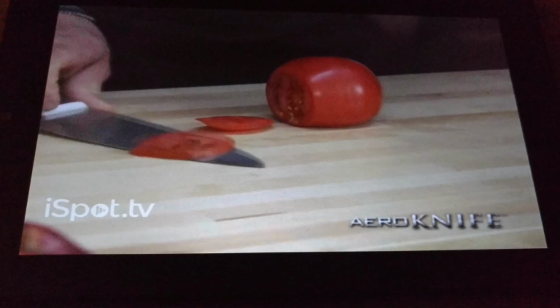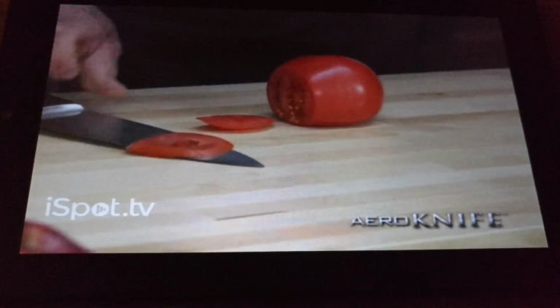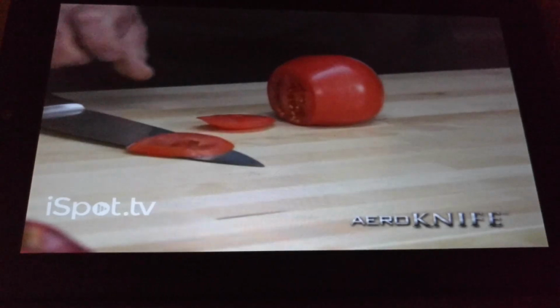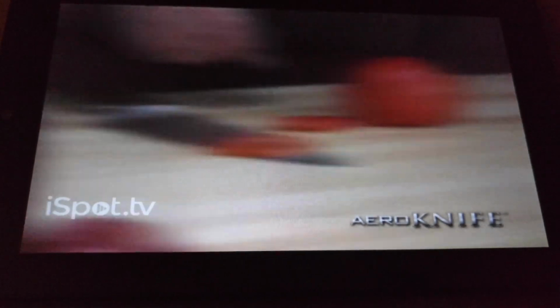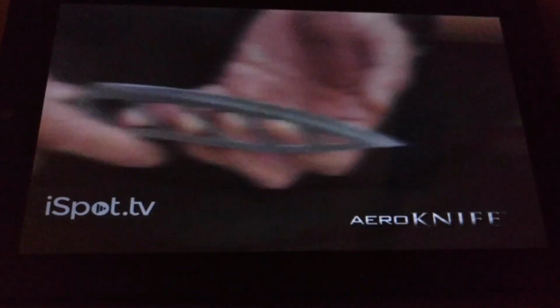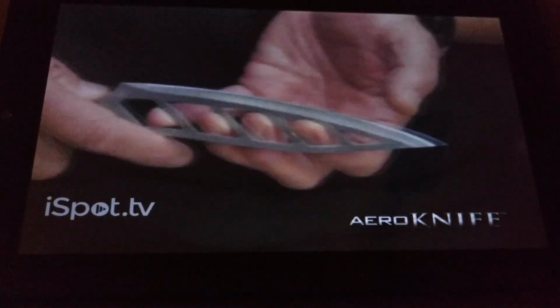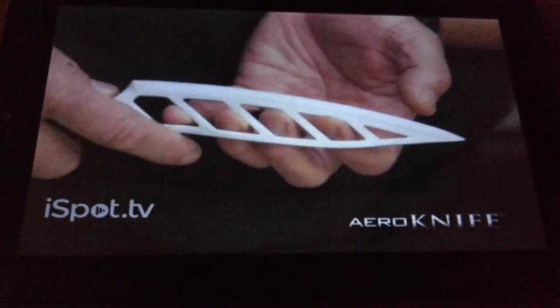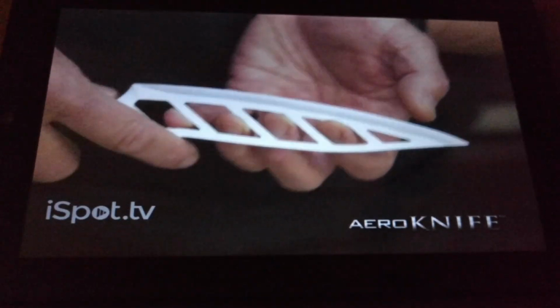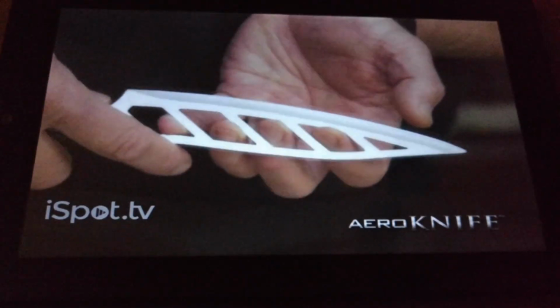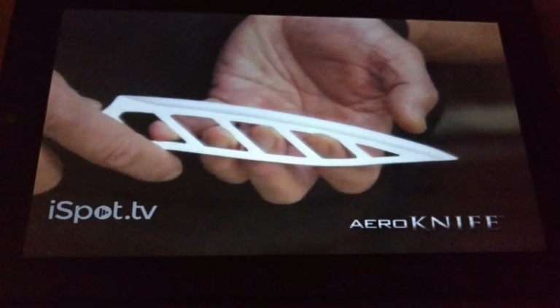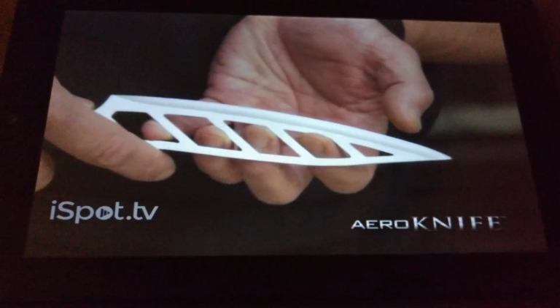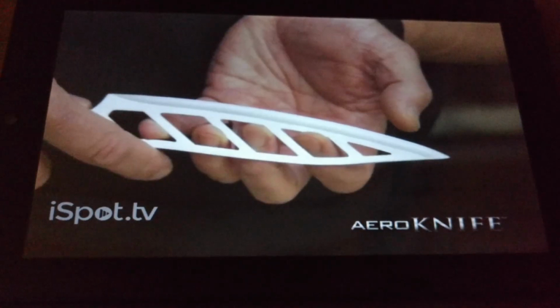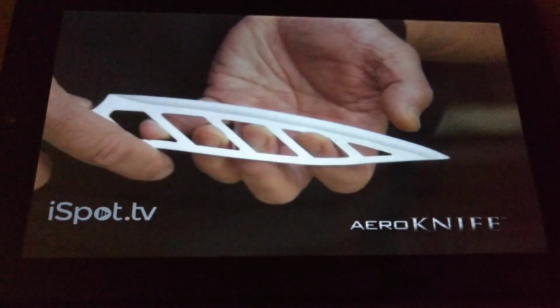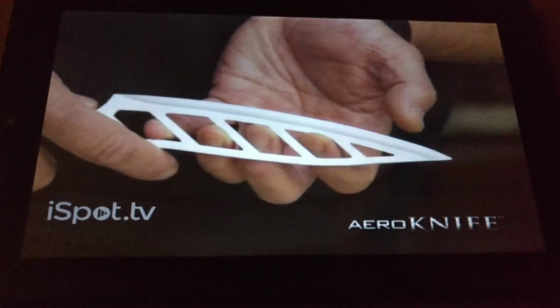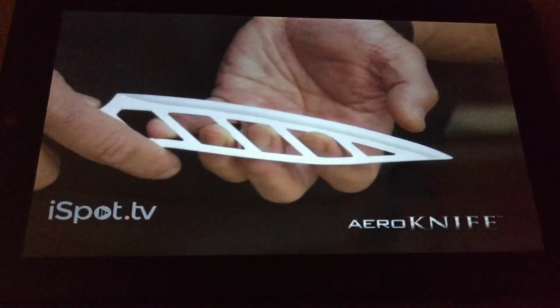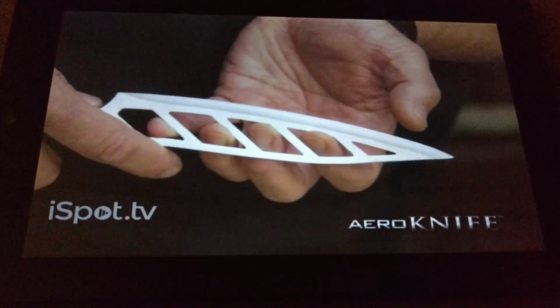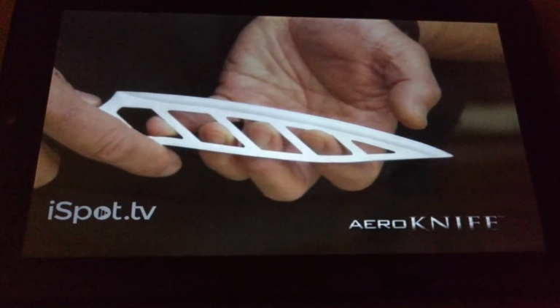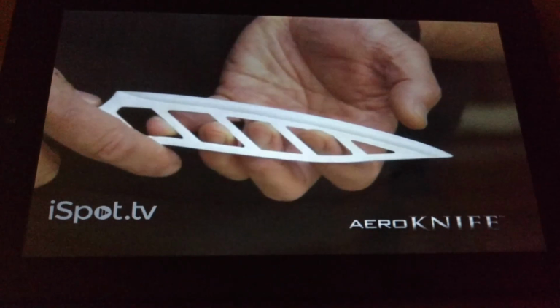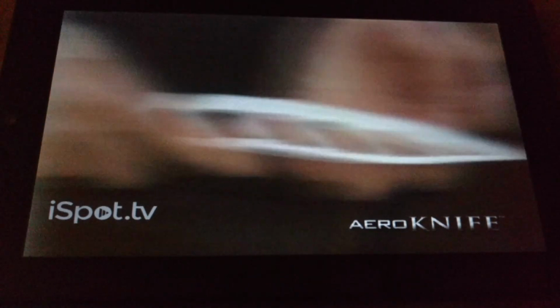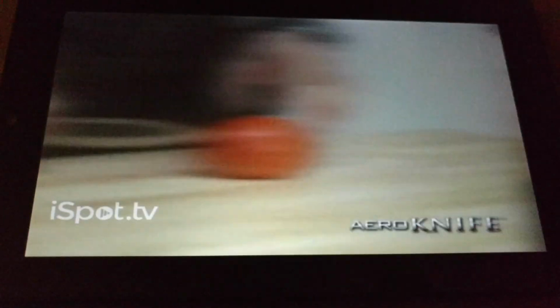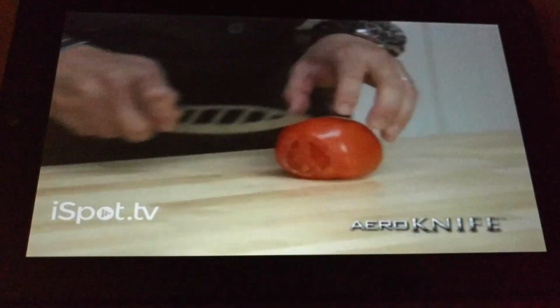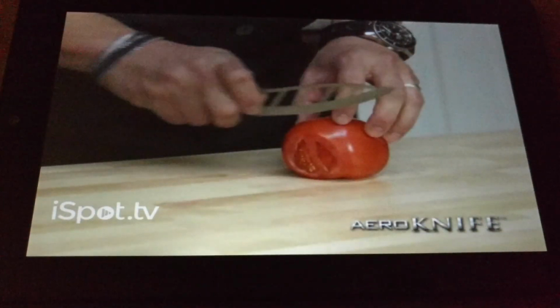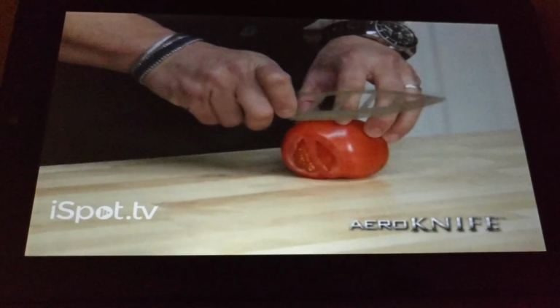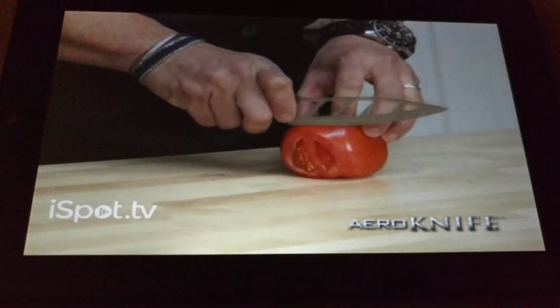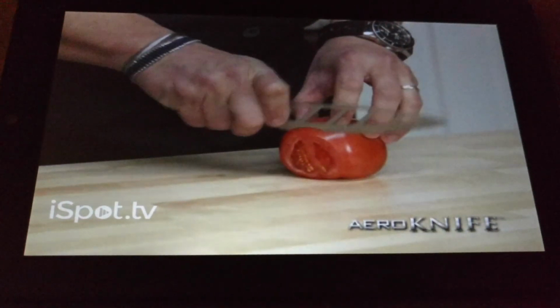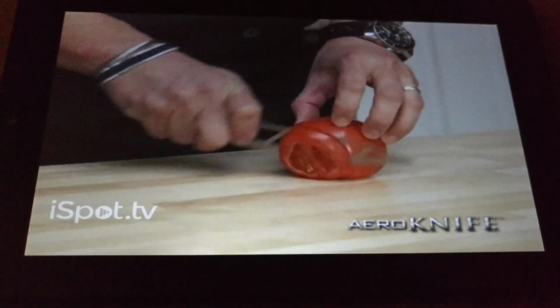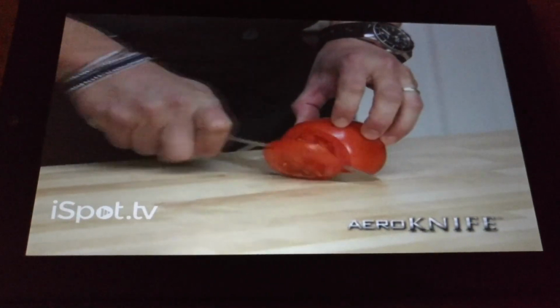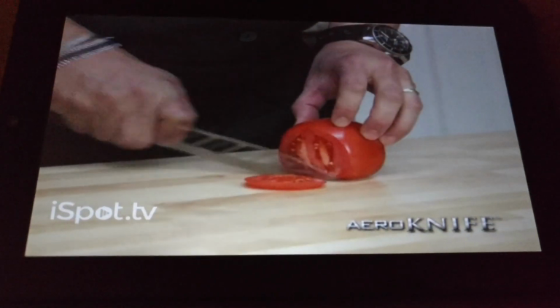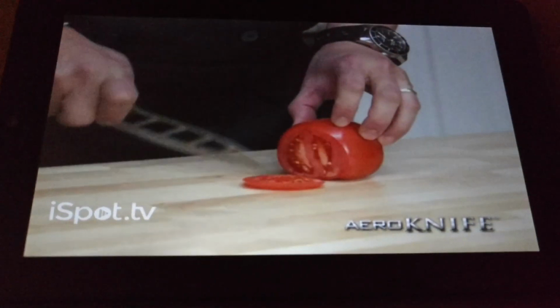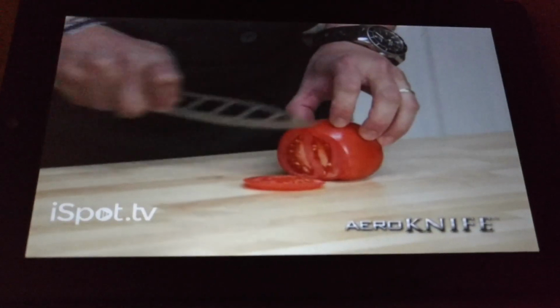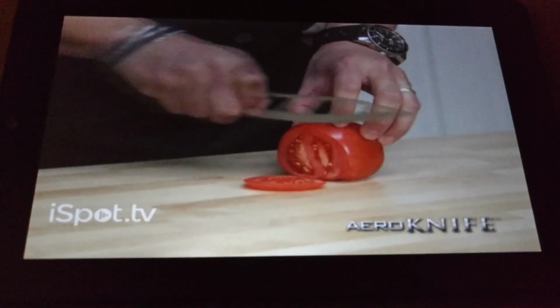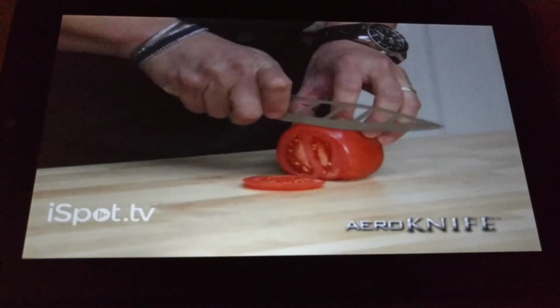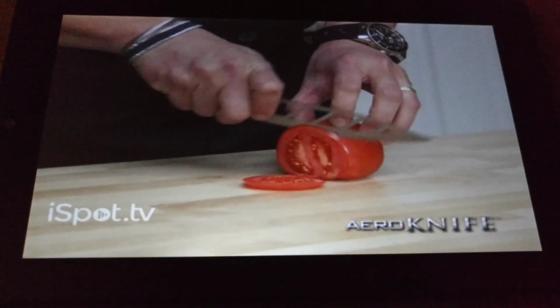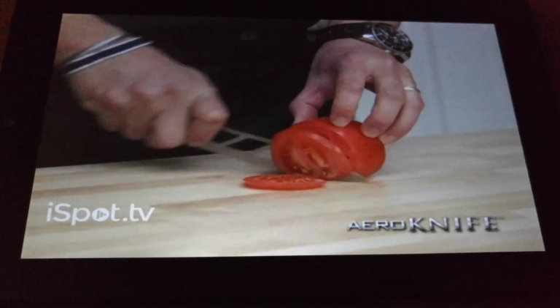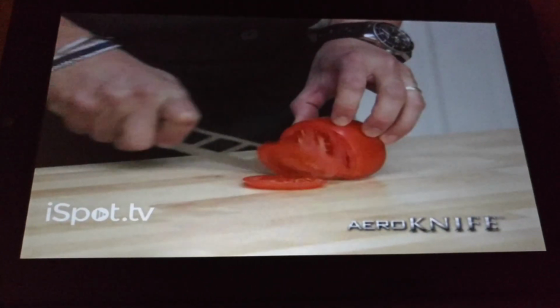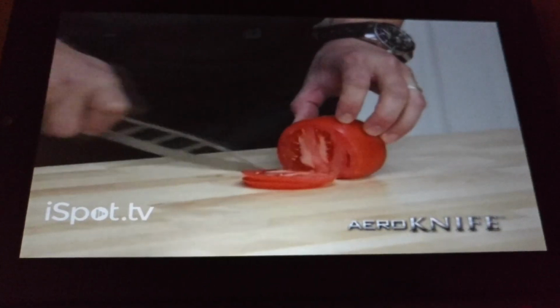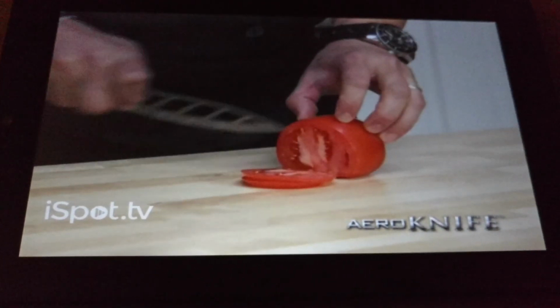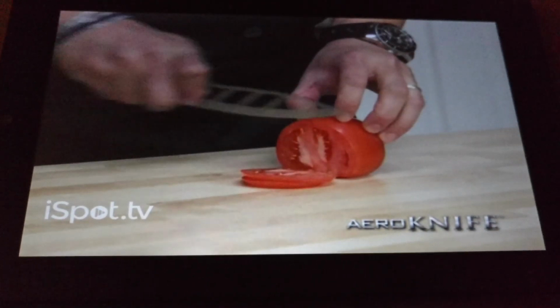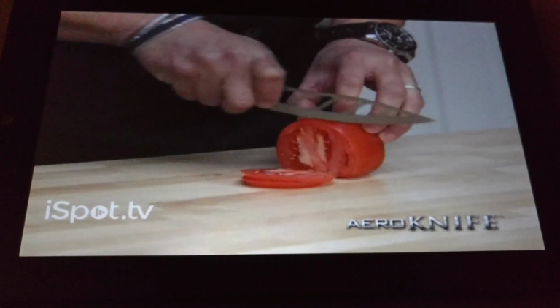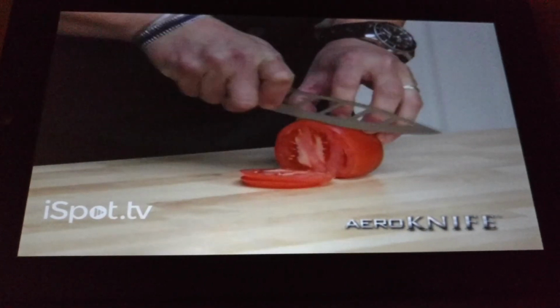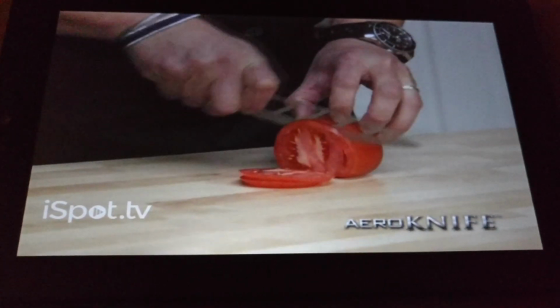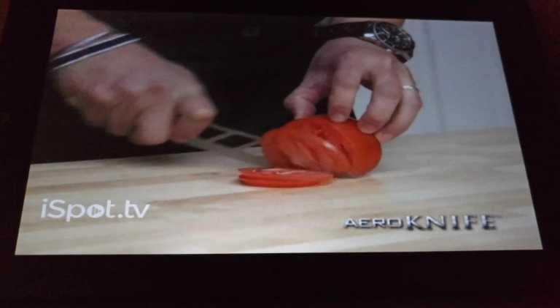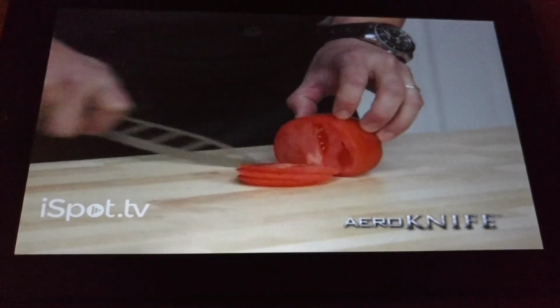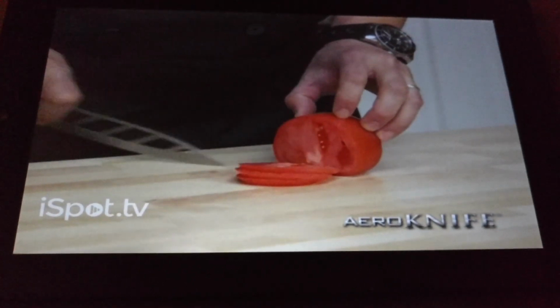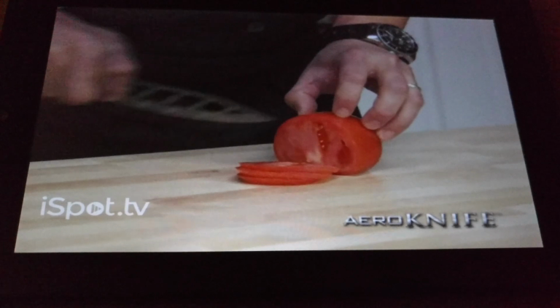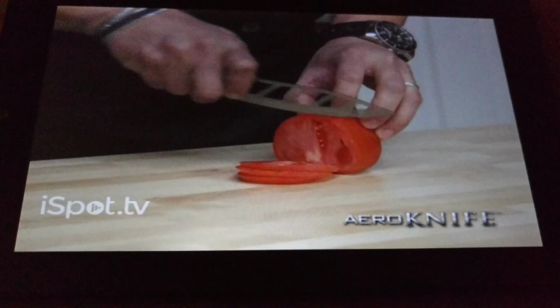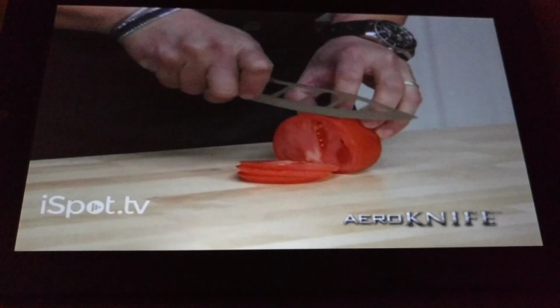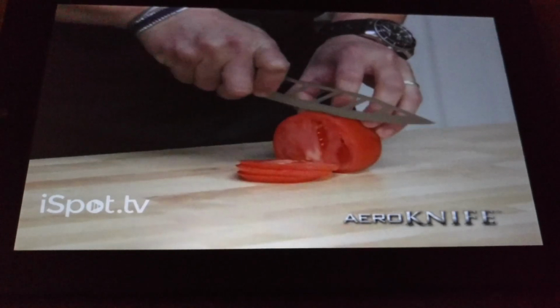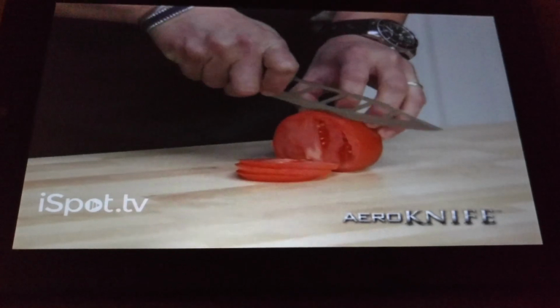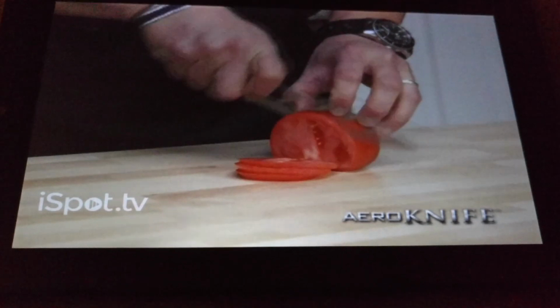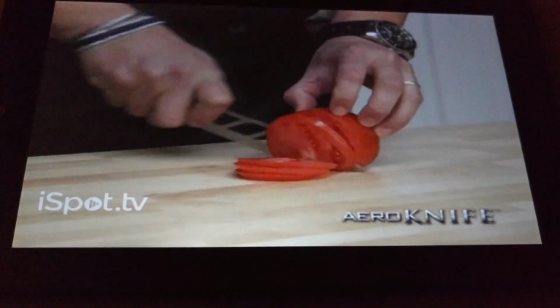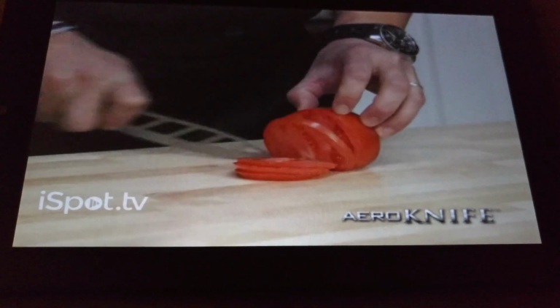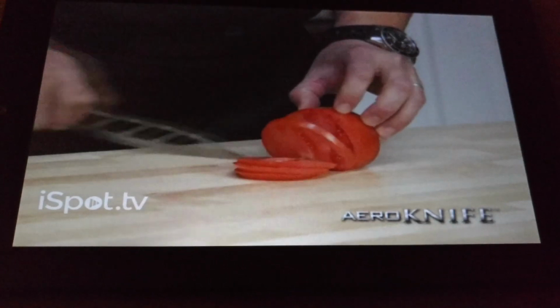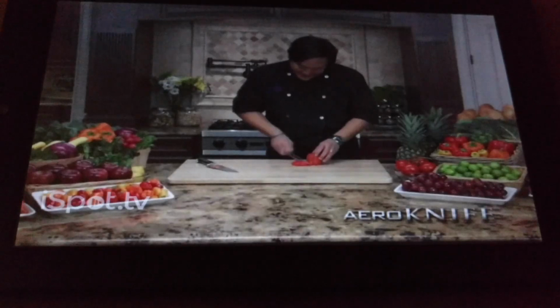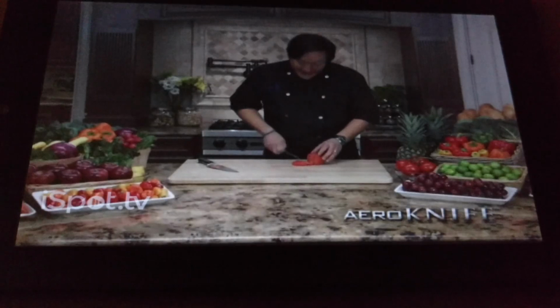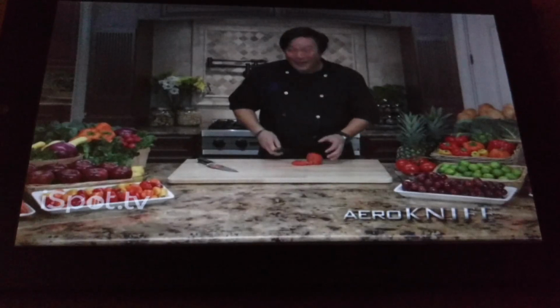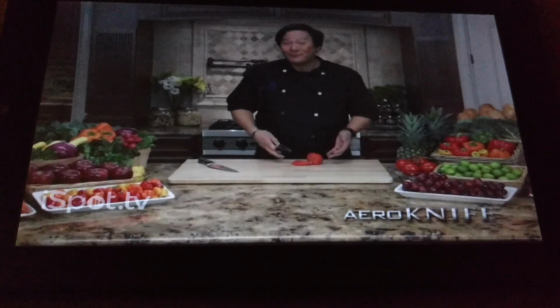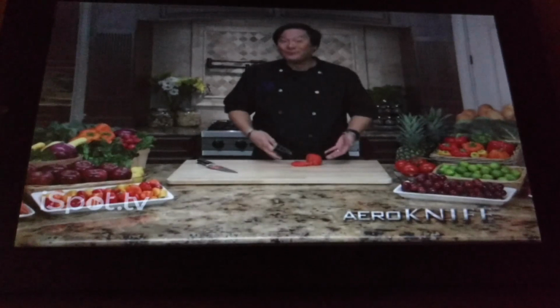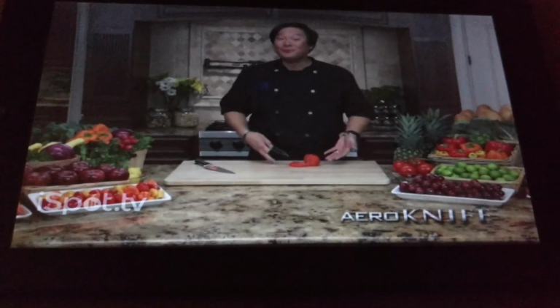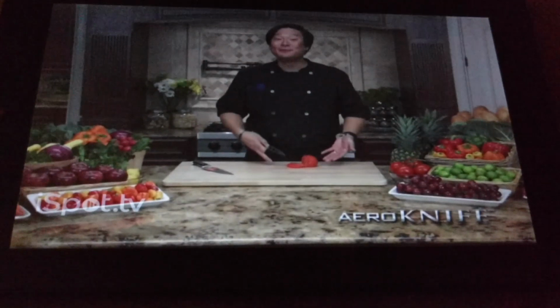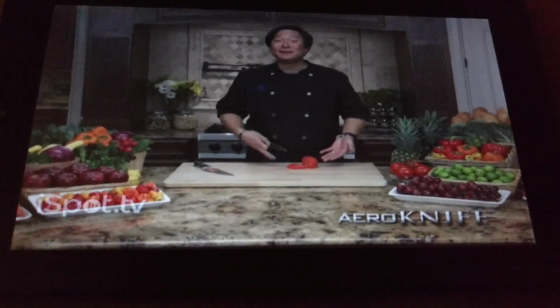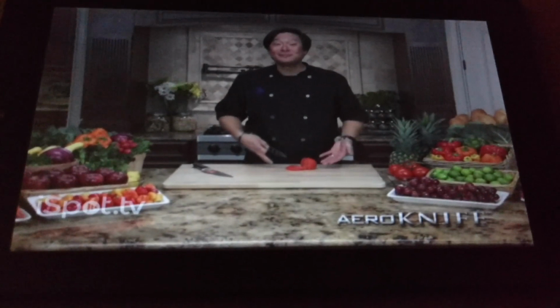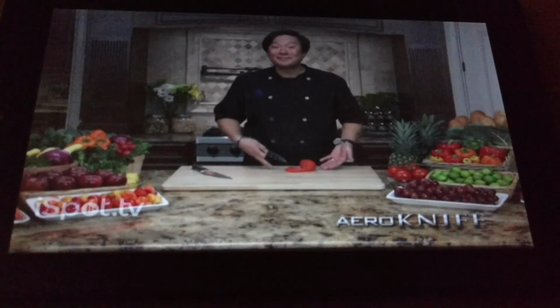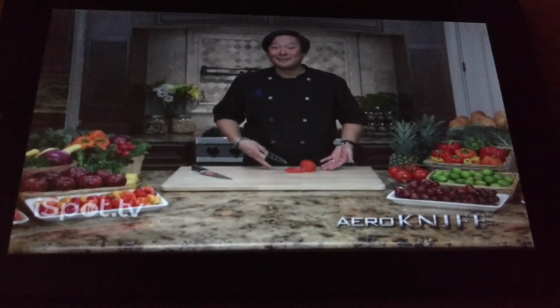The Arrow Knife has holes. 60% less surface area means less friction. It cuts twice as smooth, and food doesn't stick.